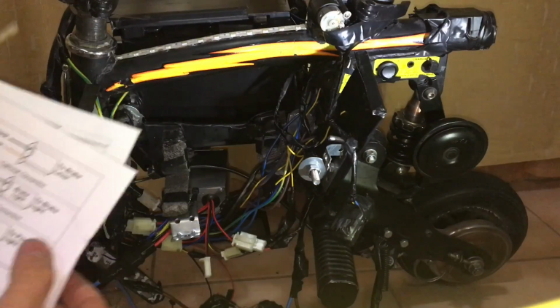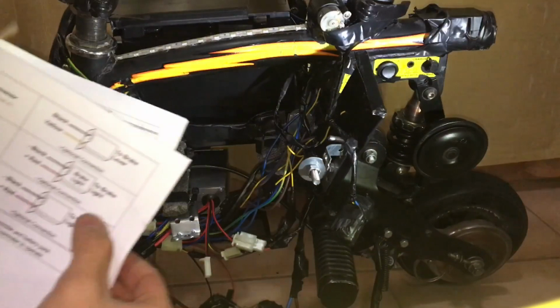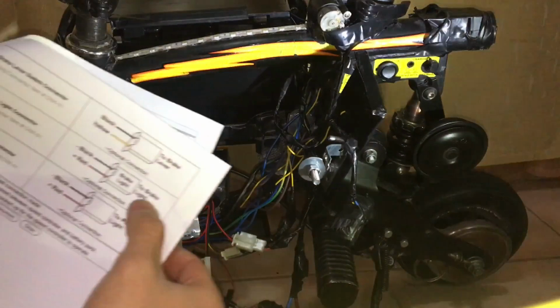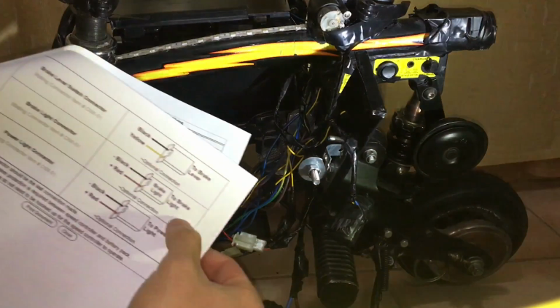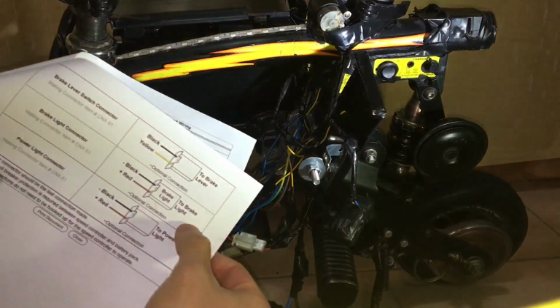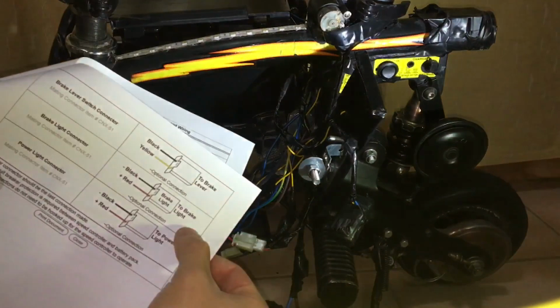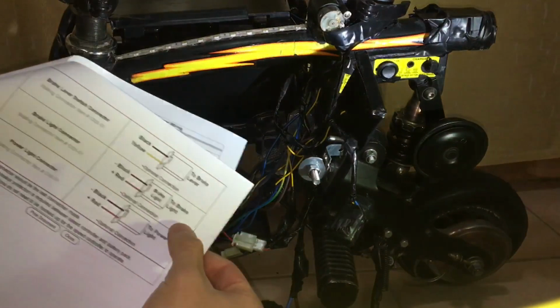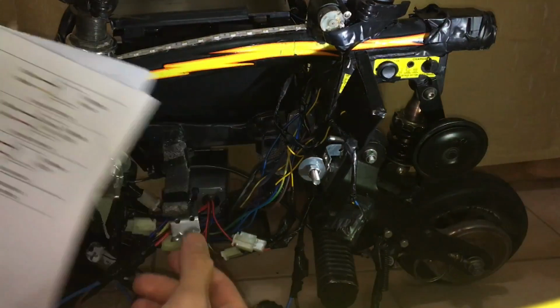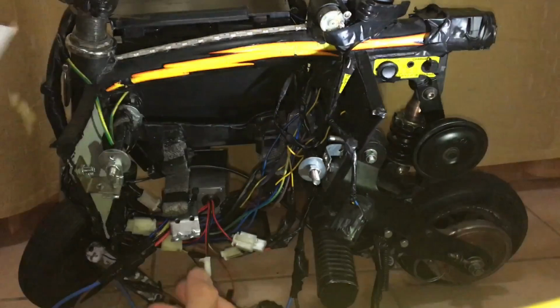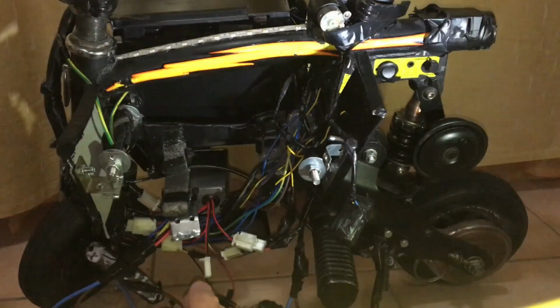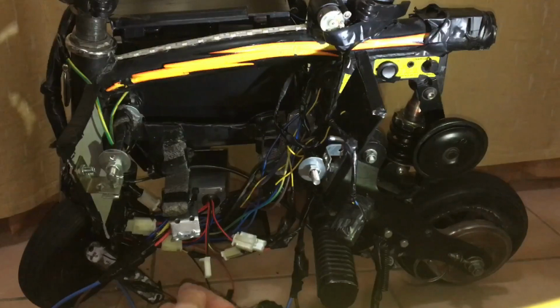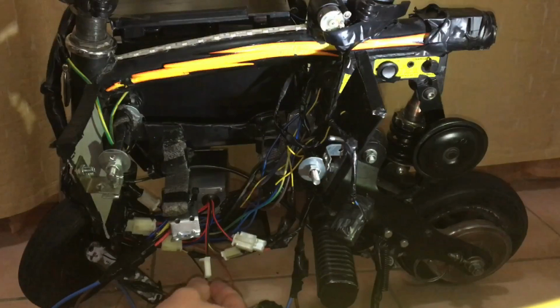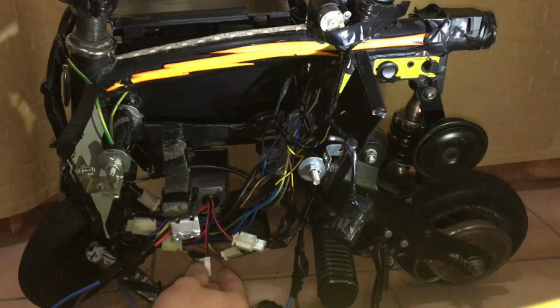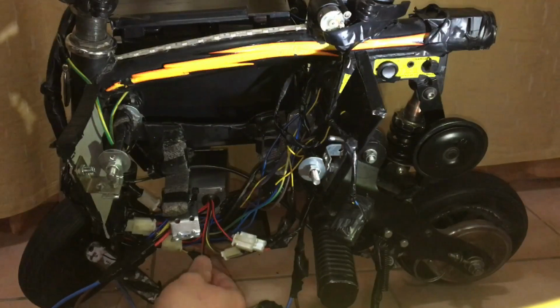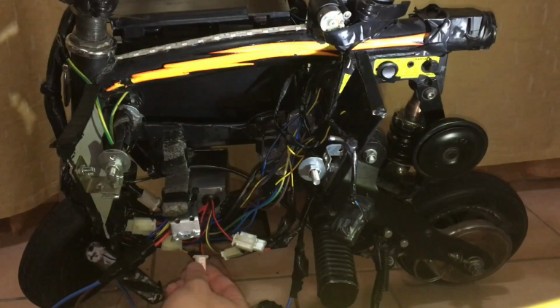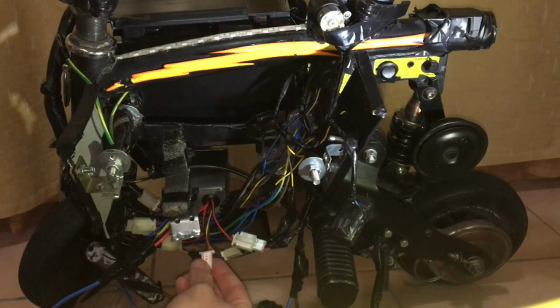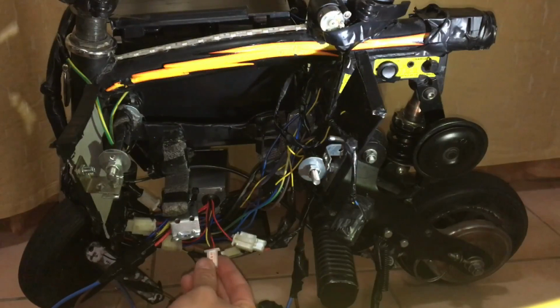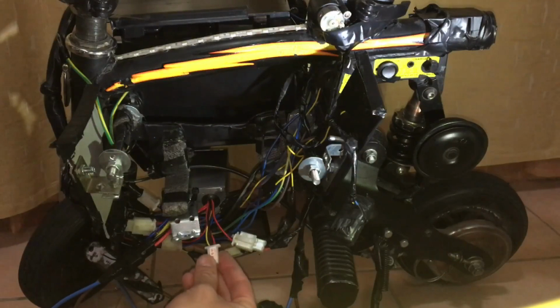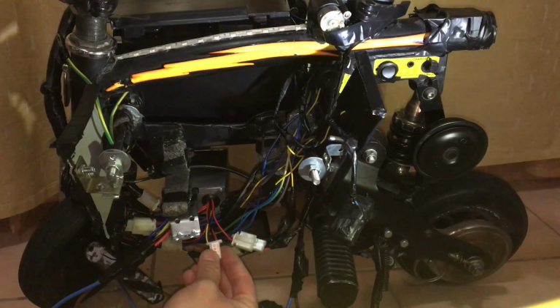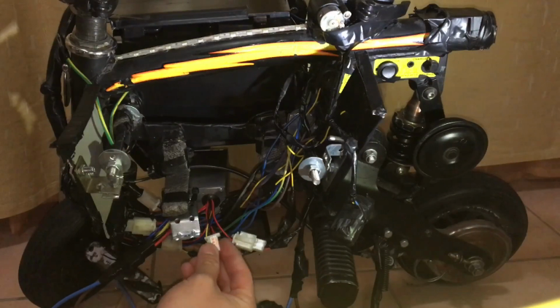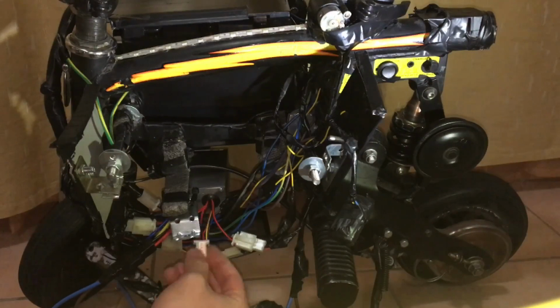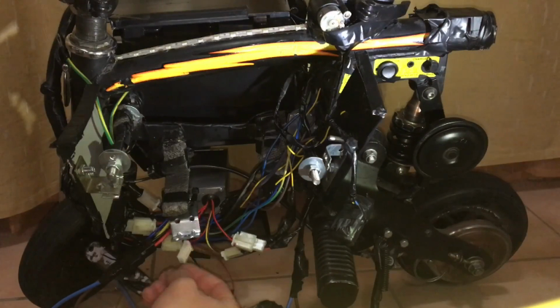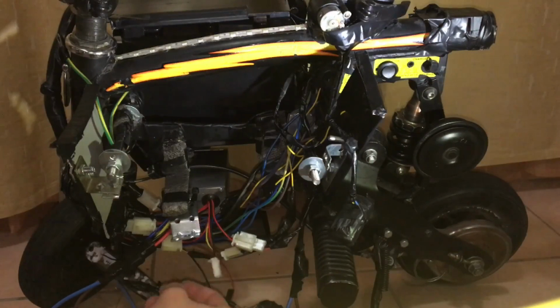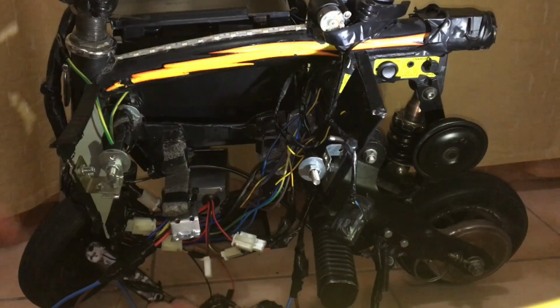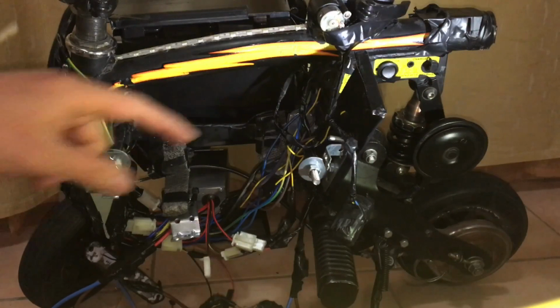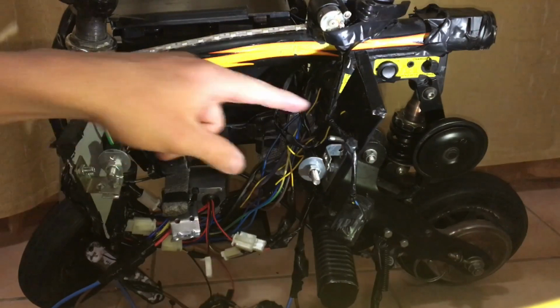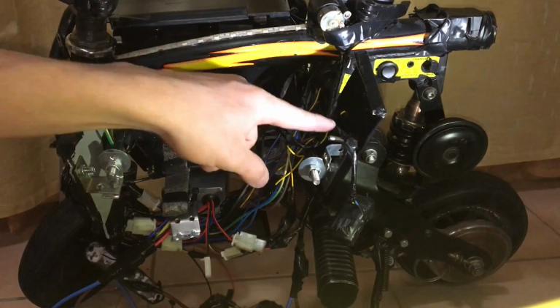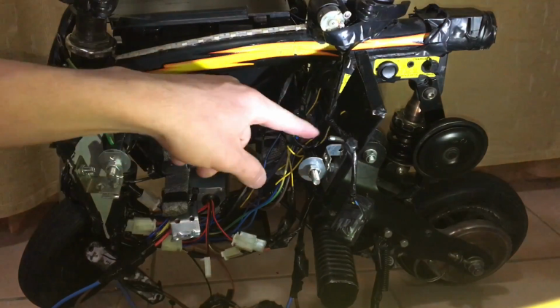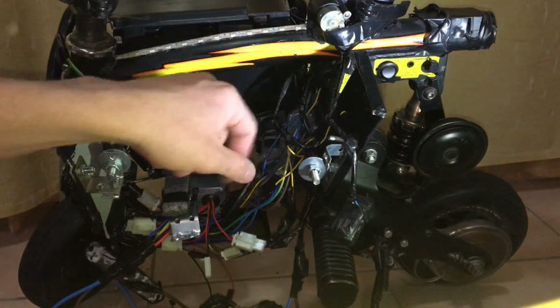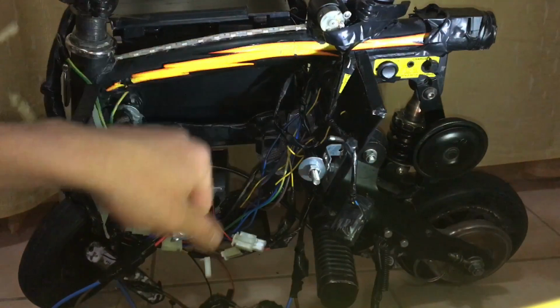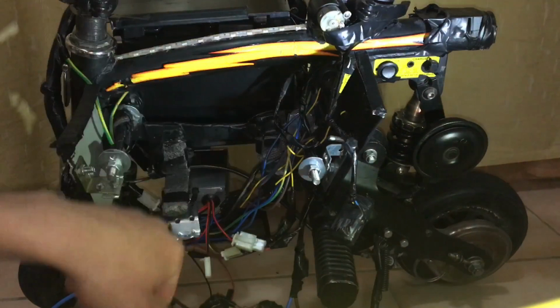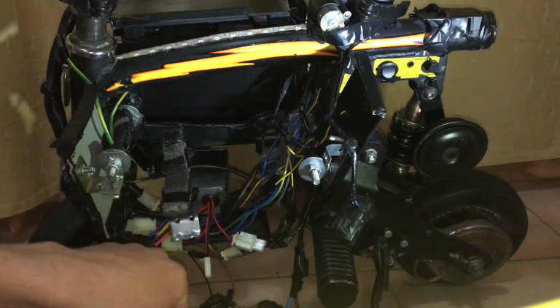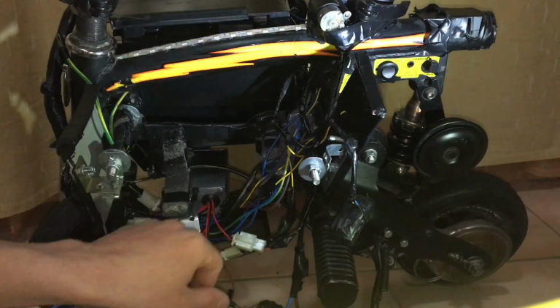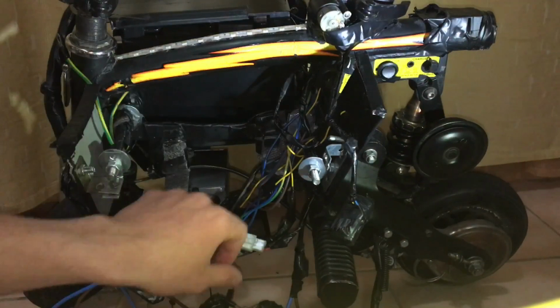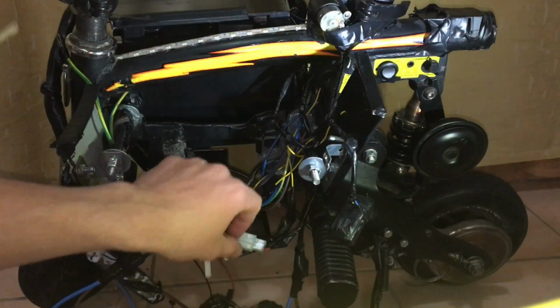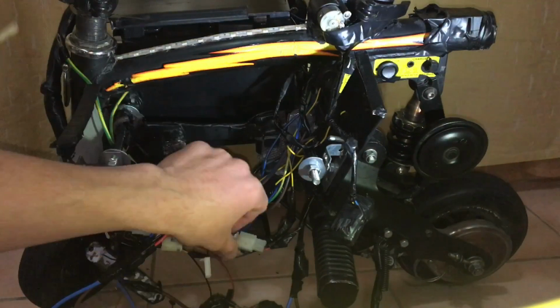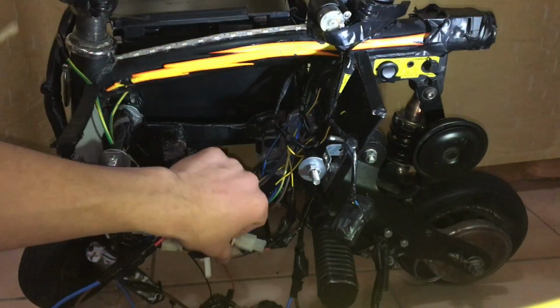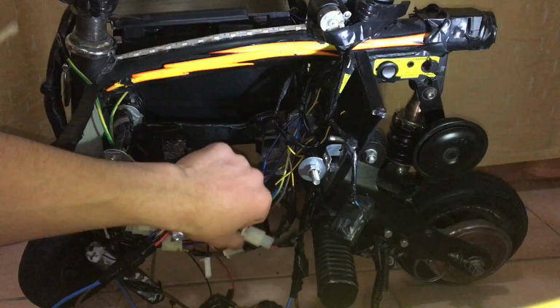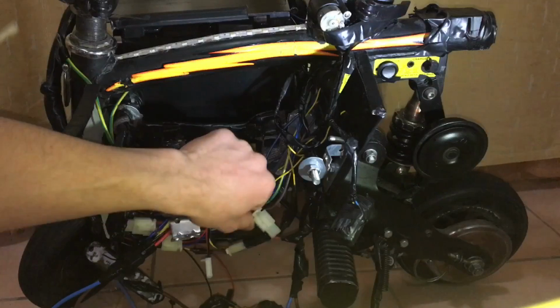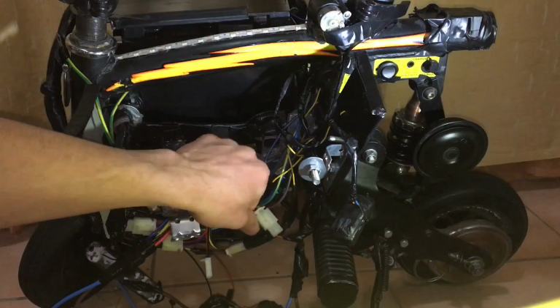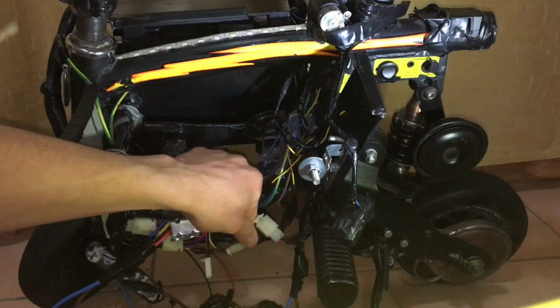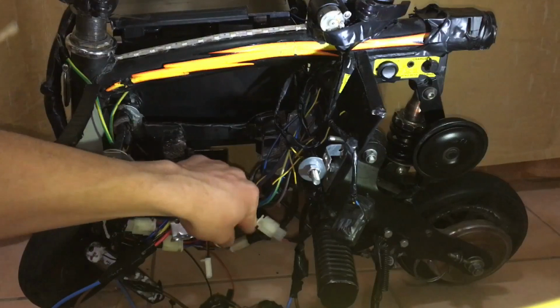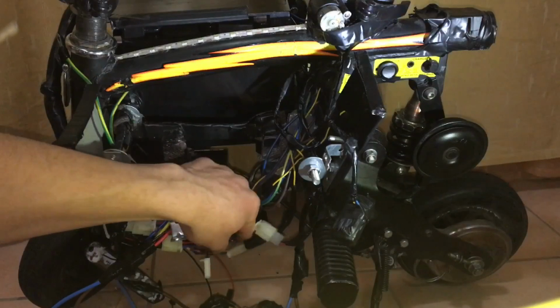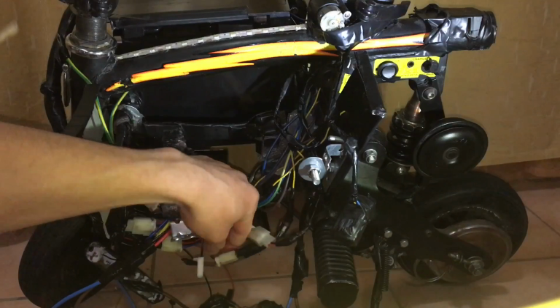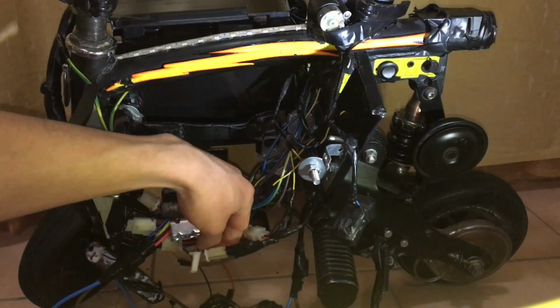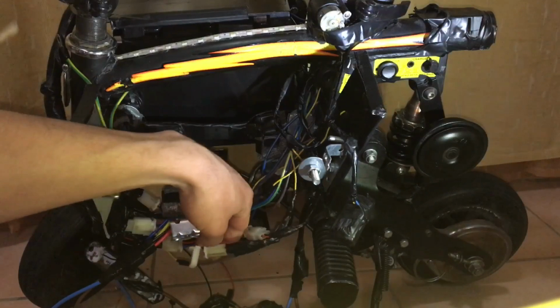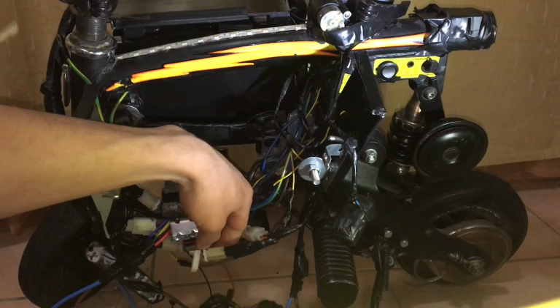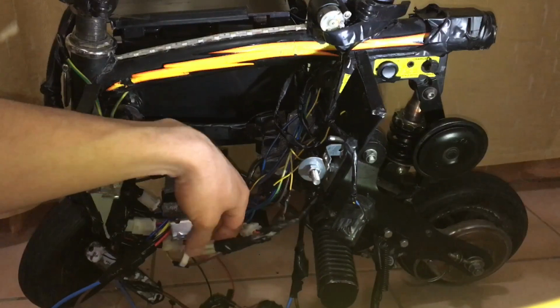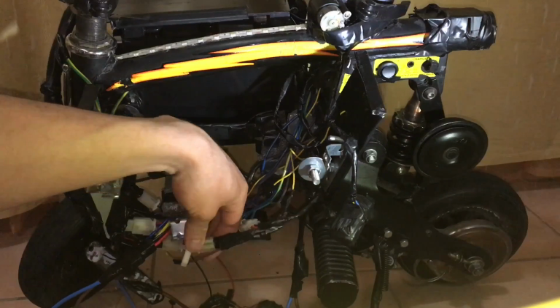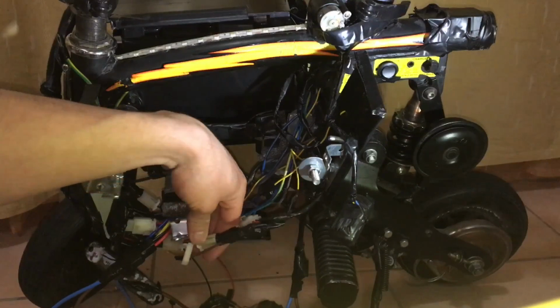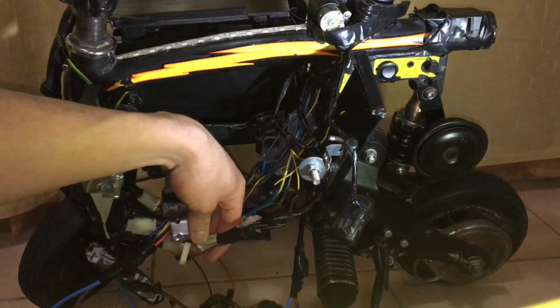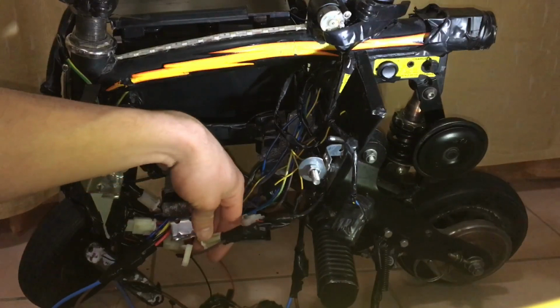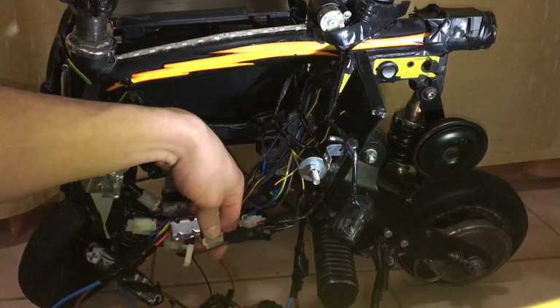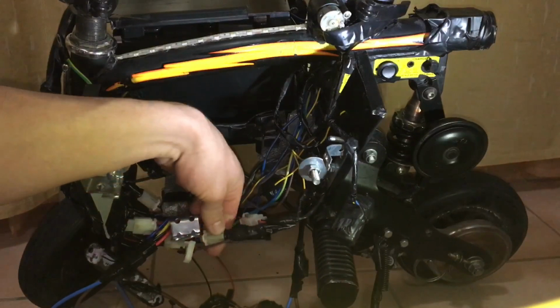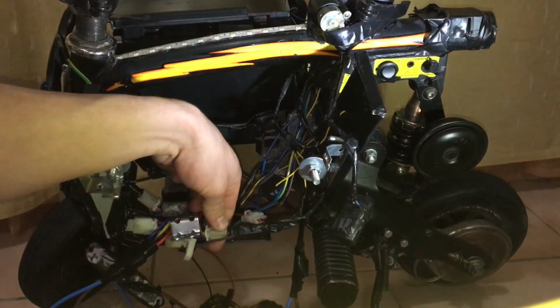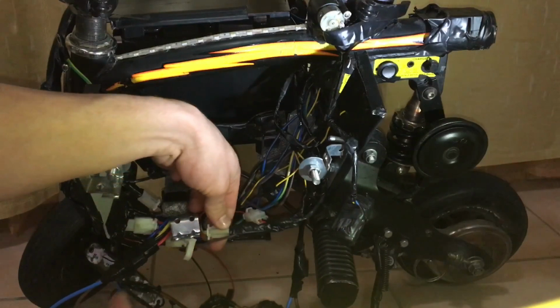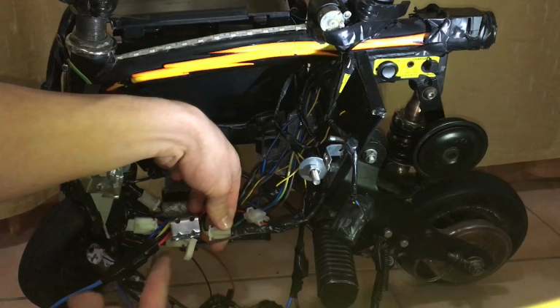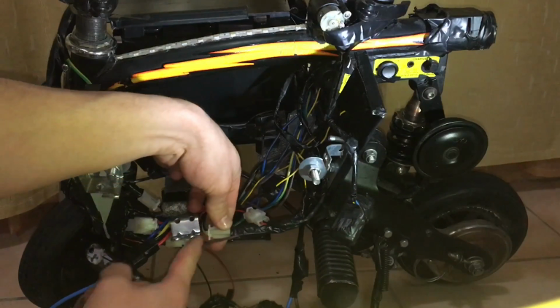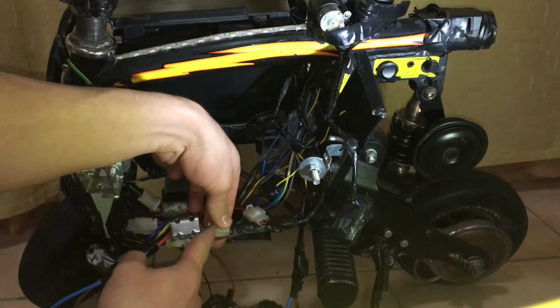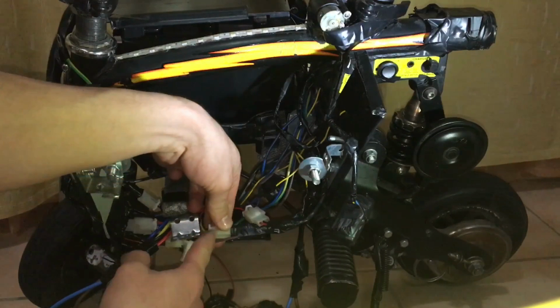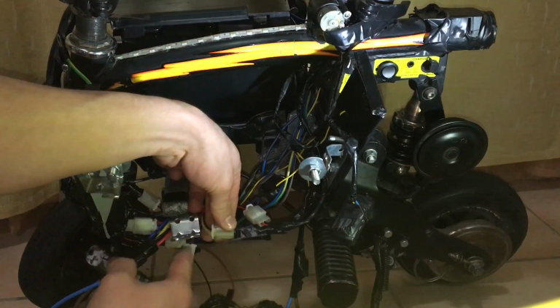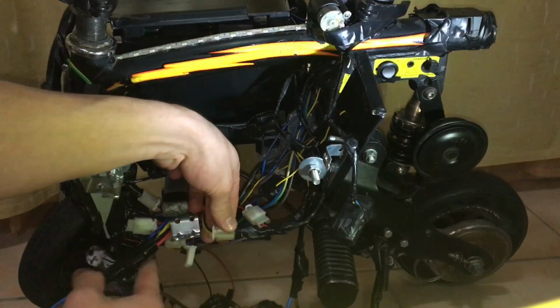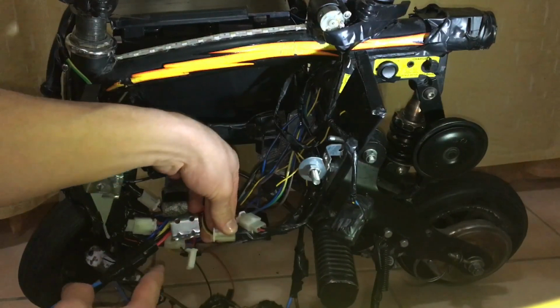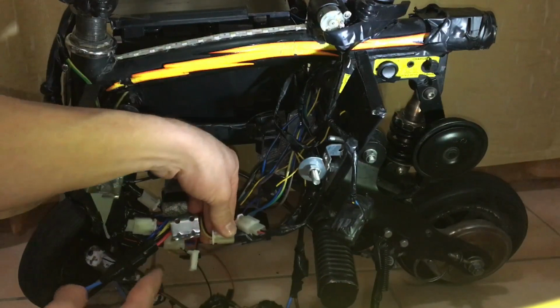Now the last wire should connect to the brake lights, but I'm not going to use that since I already have my brake lights hardwired to my brake lever switch.